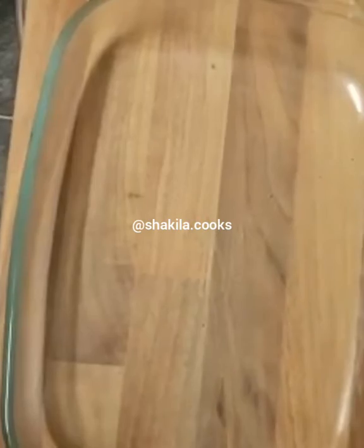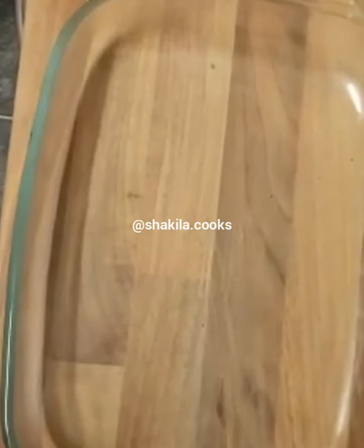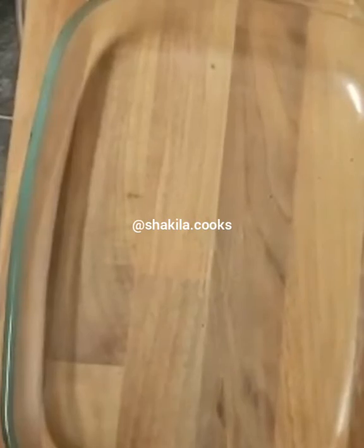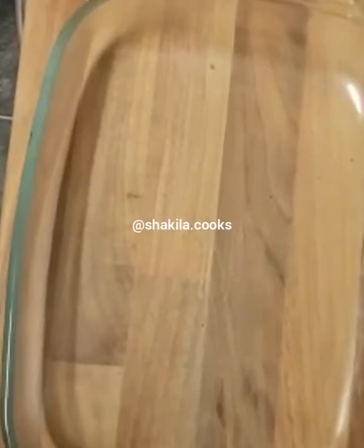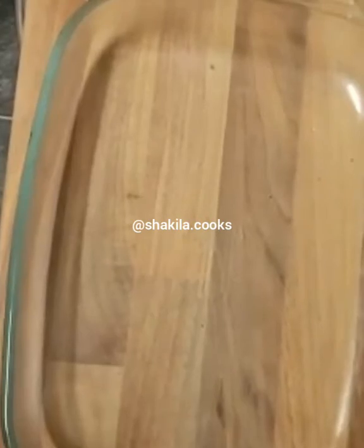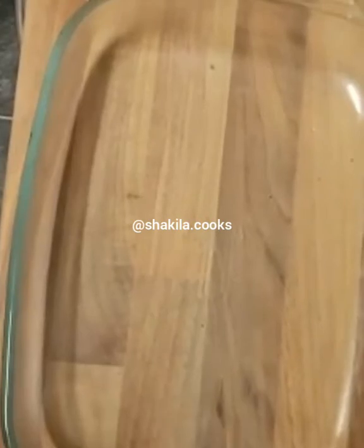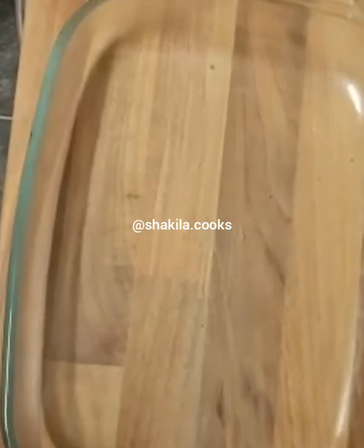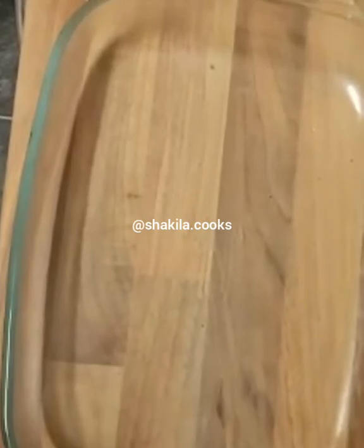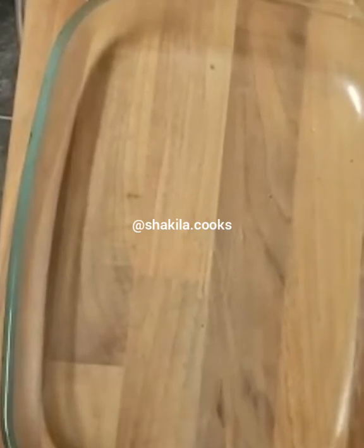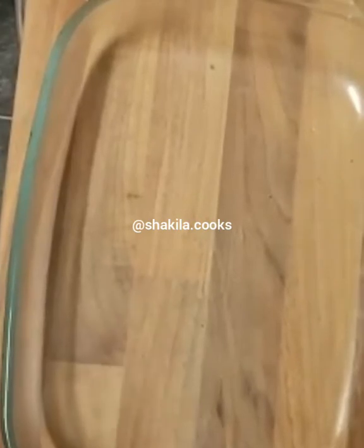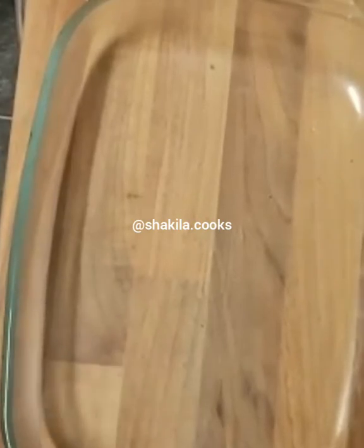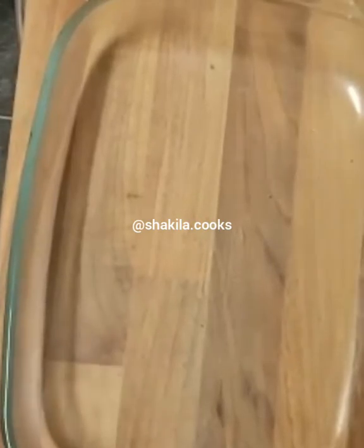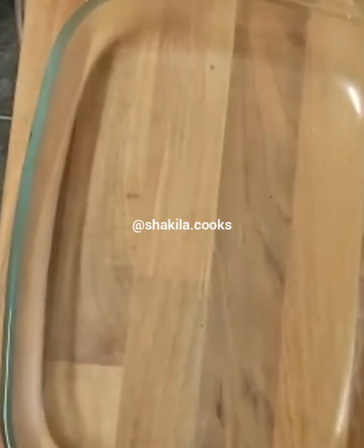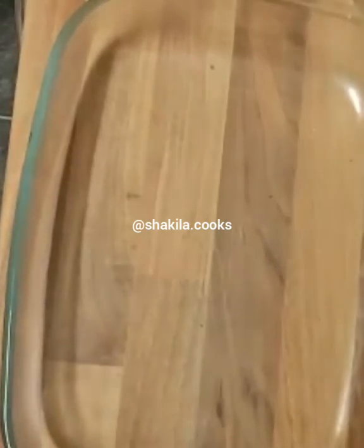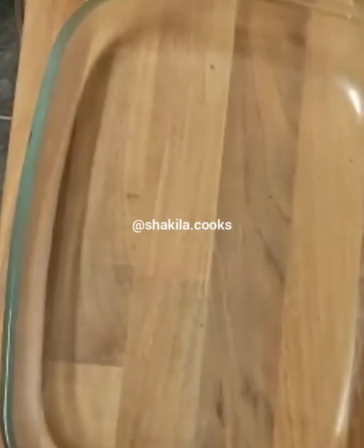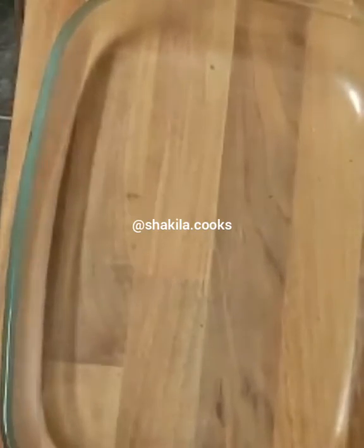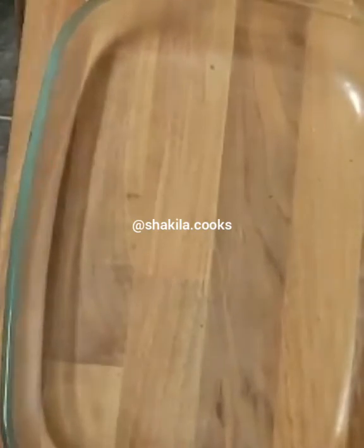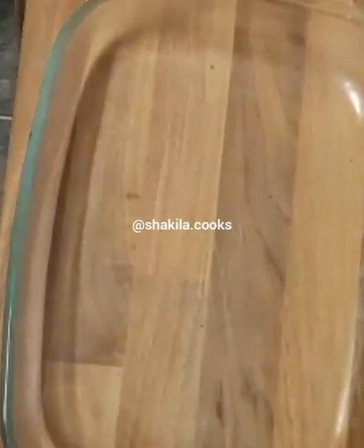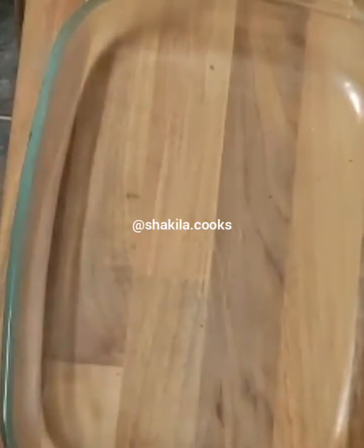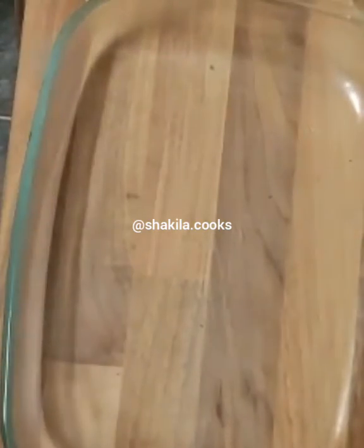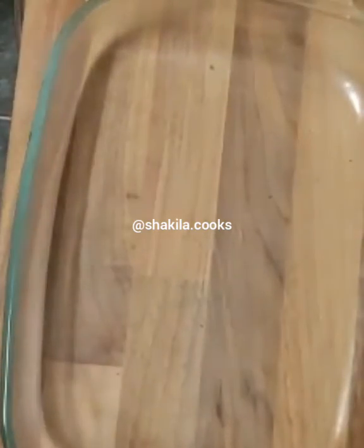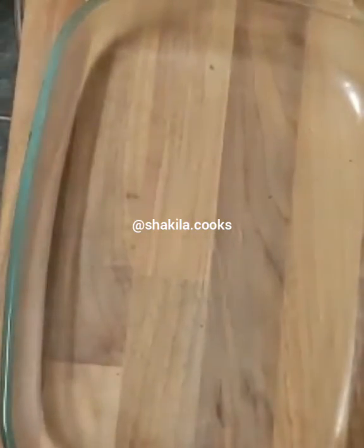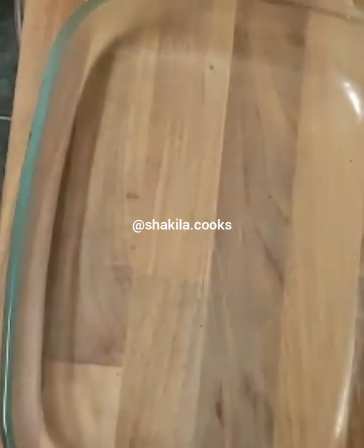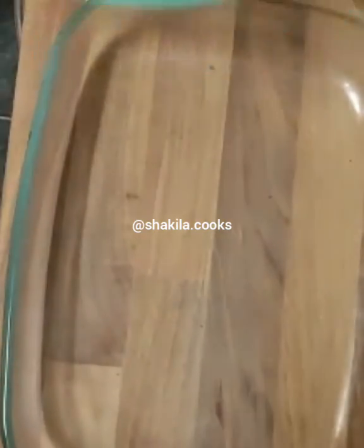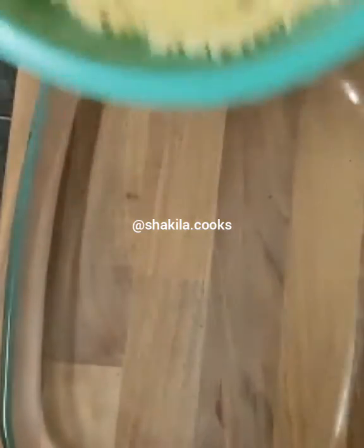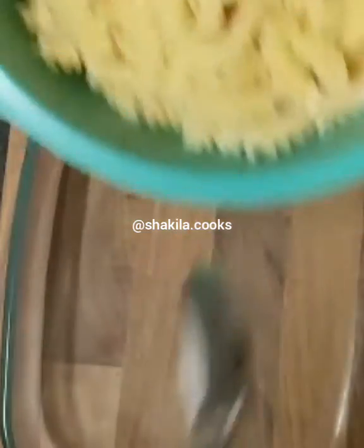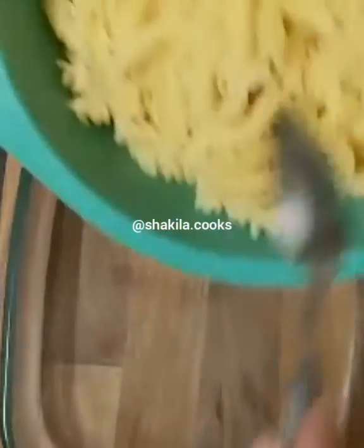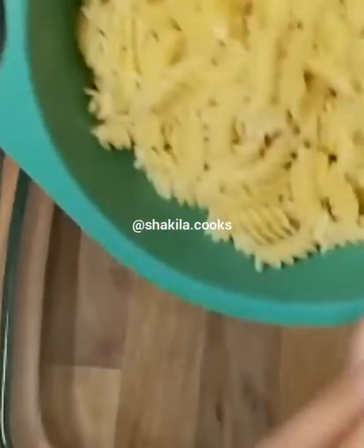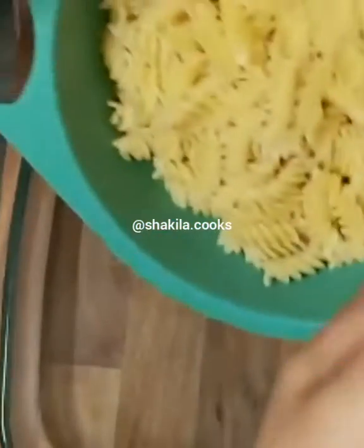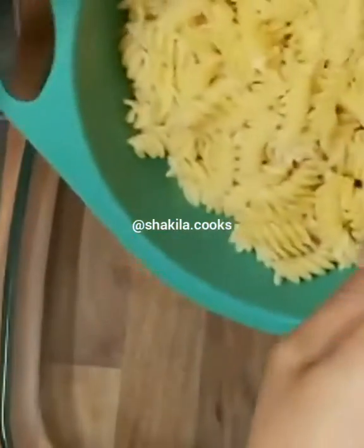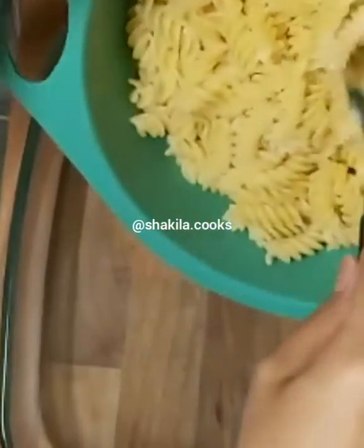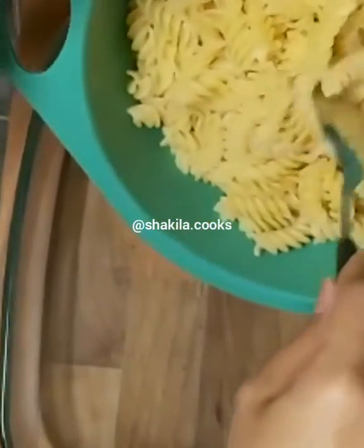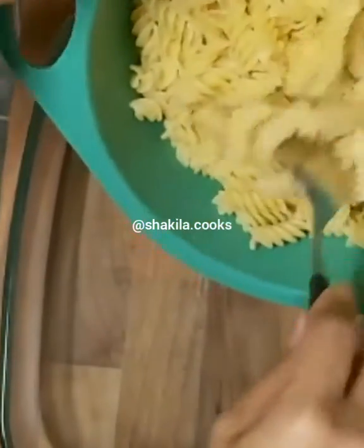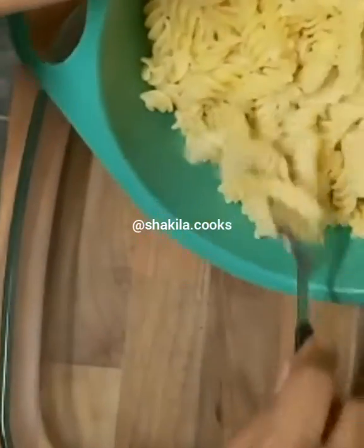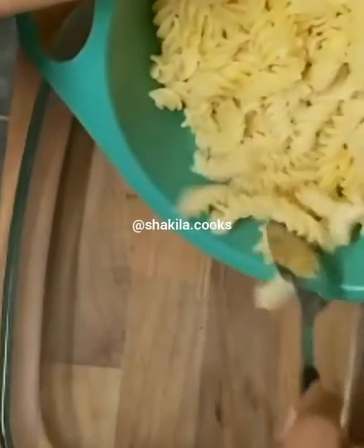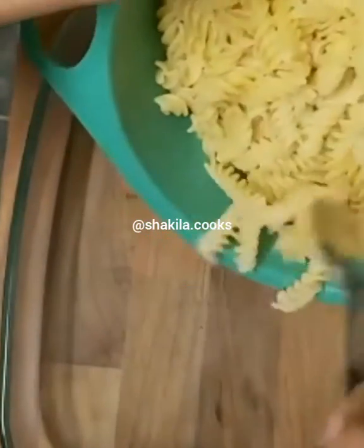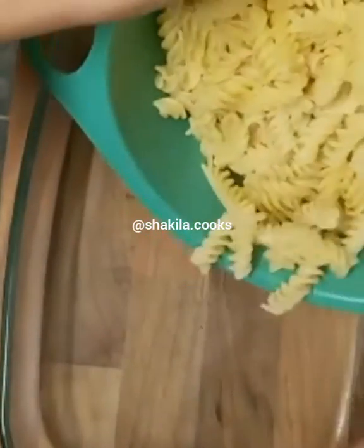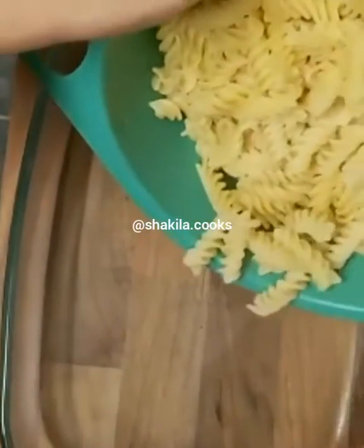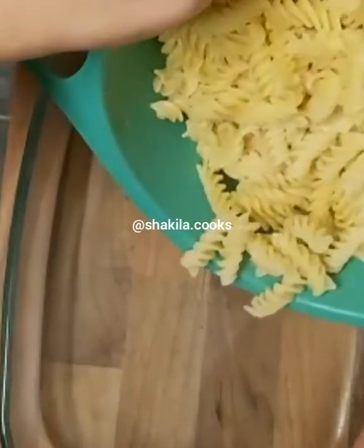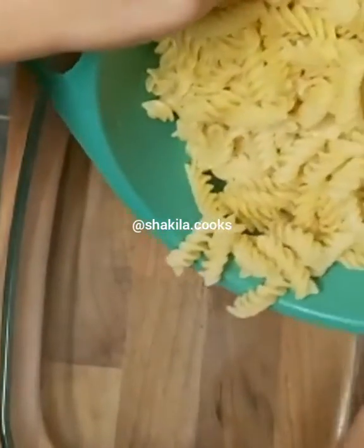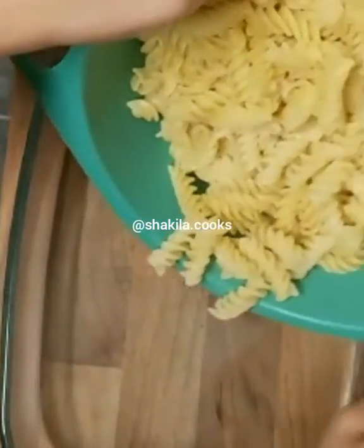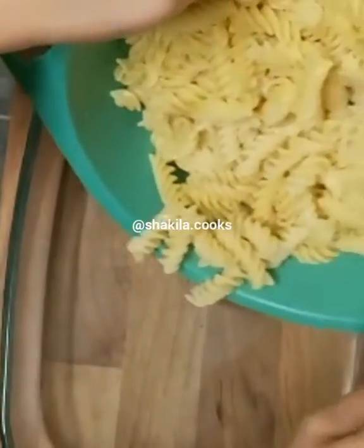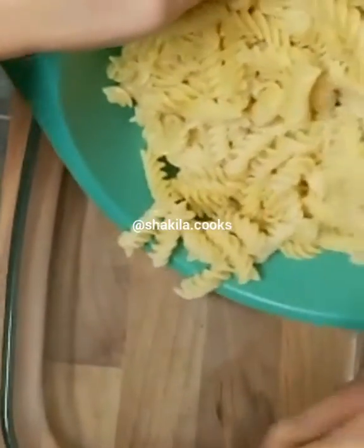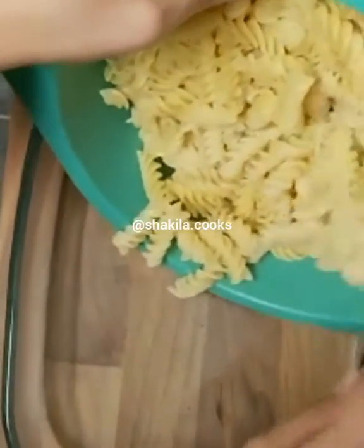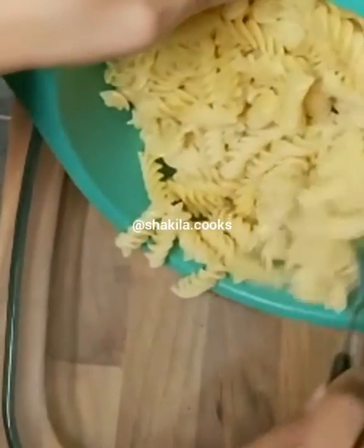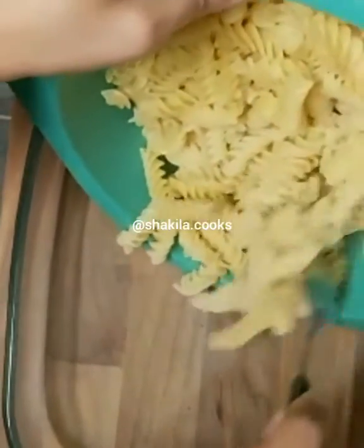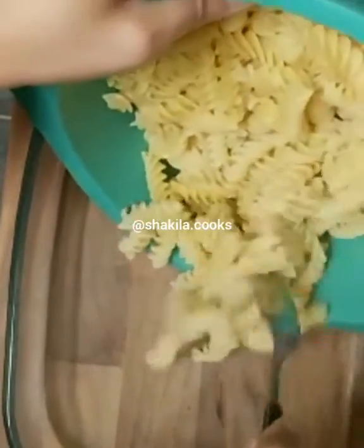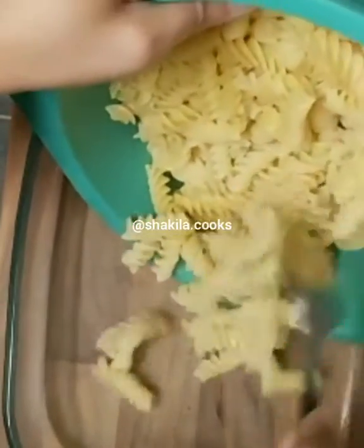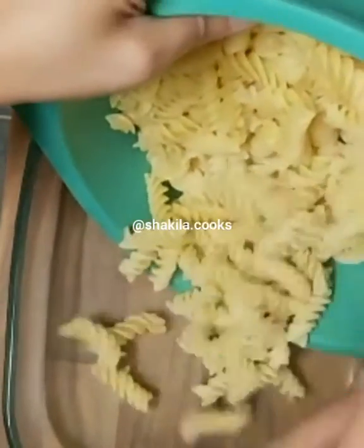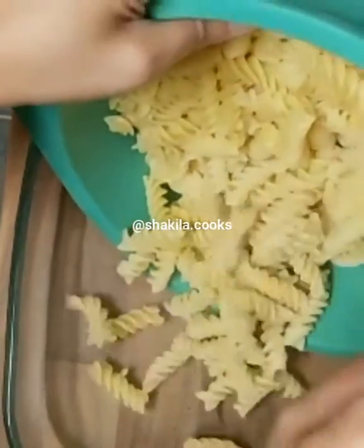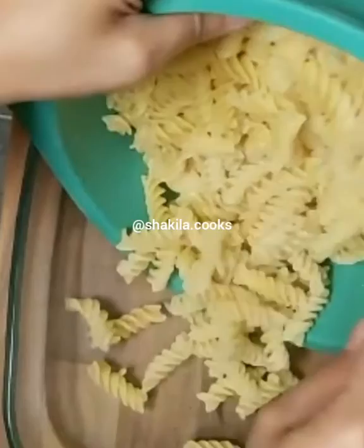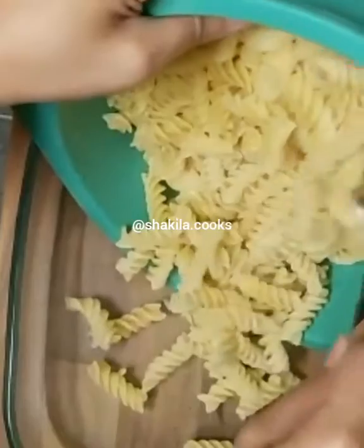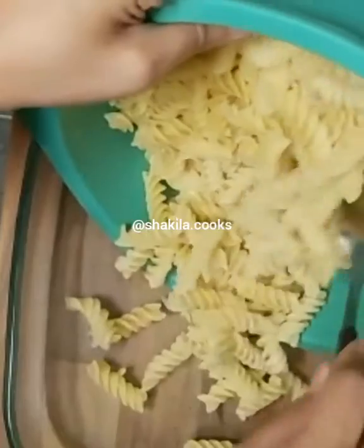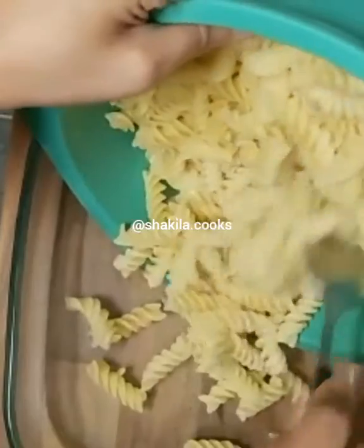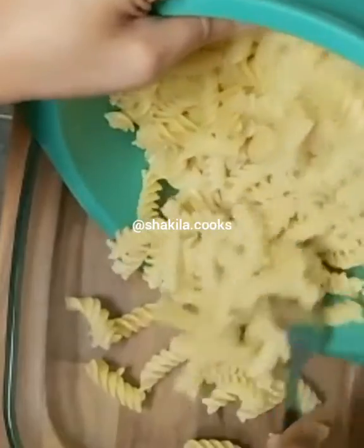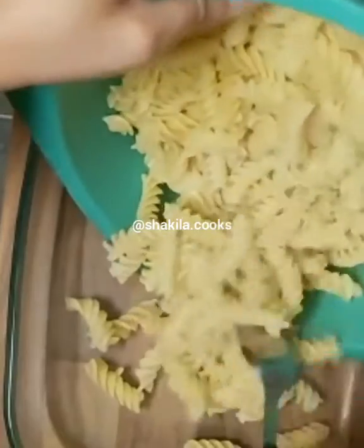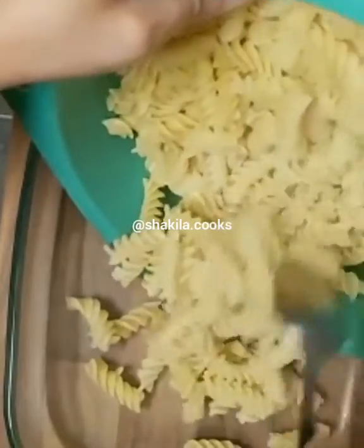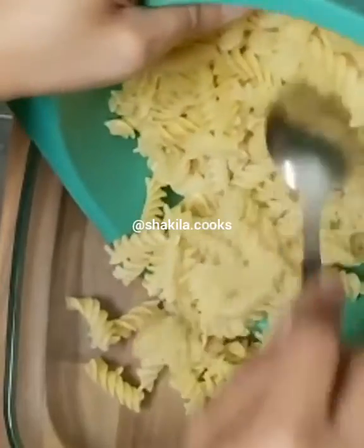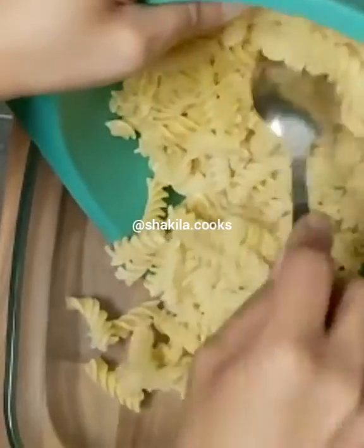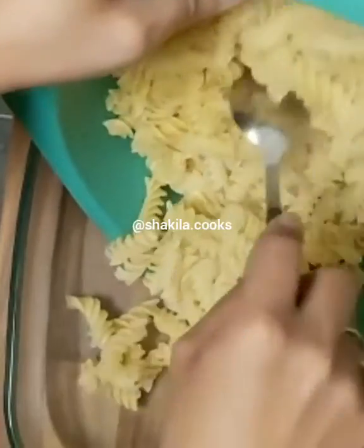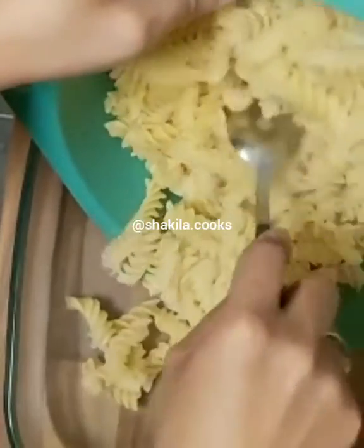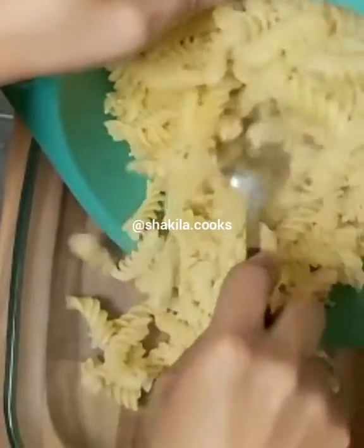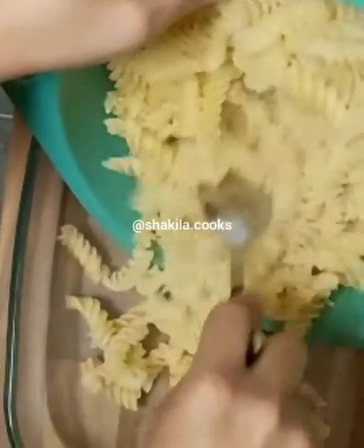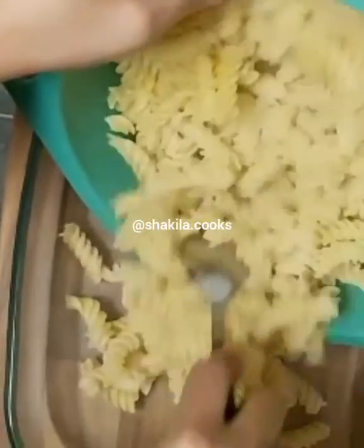I'm going to start off with some pre-boiled pasta, which I'm just going to add into my oven-proof dish.